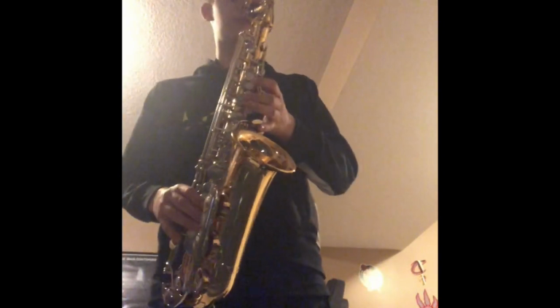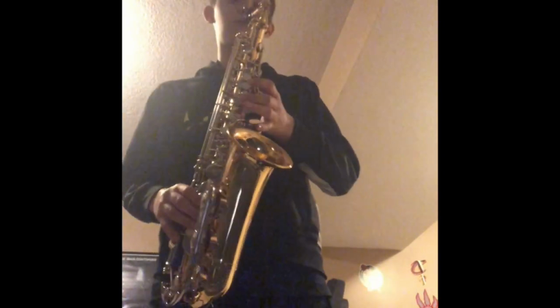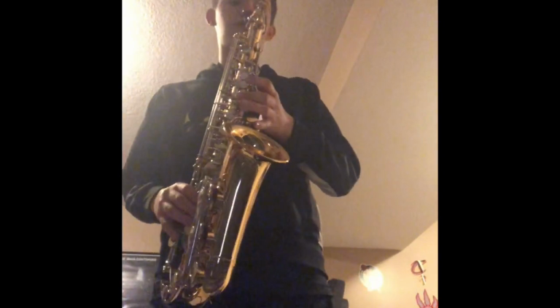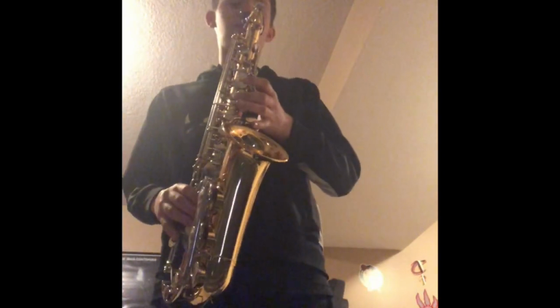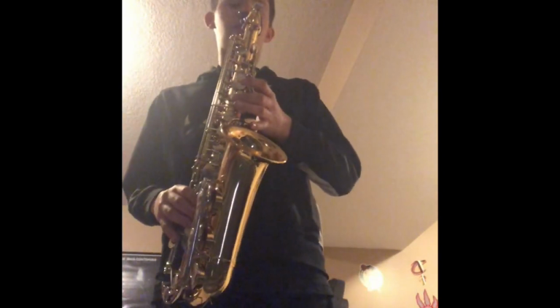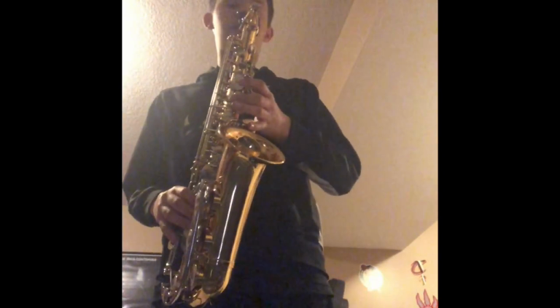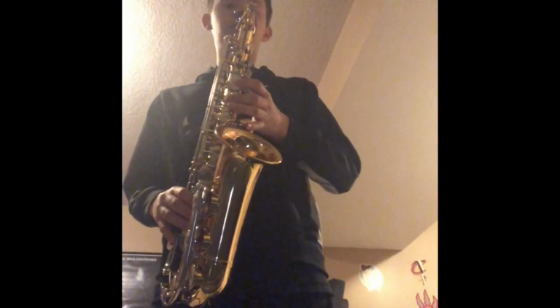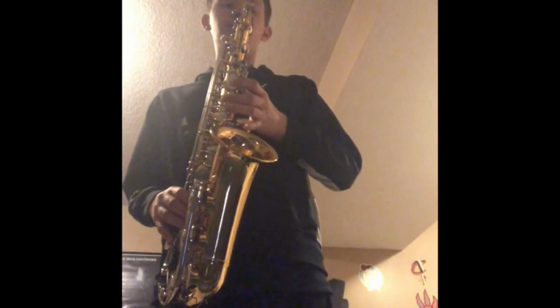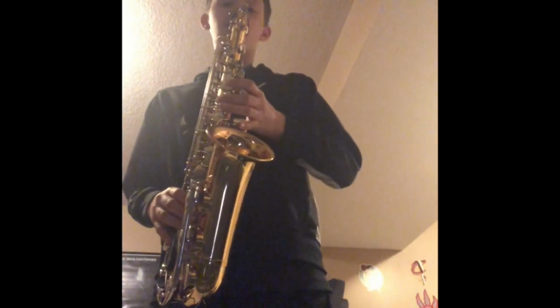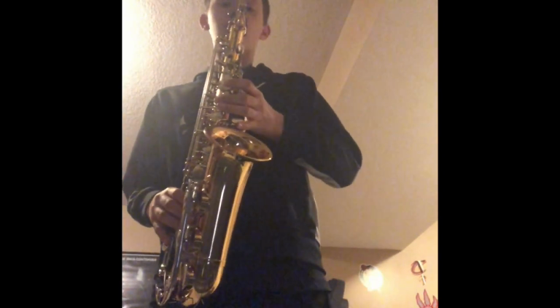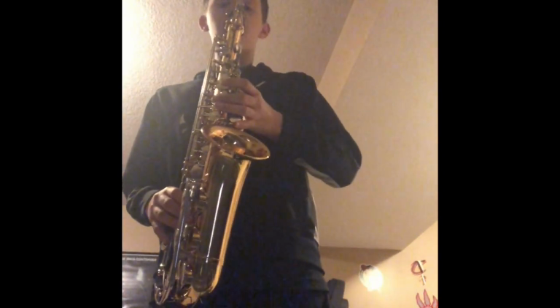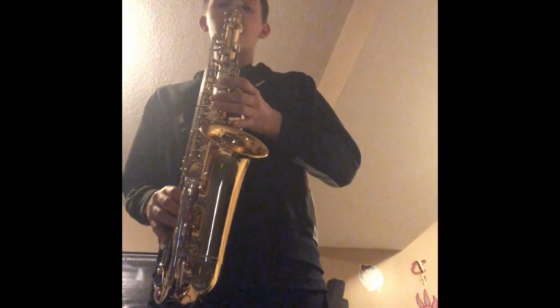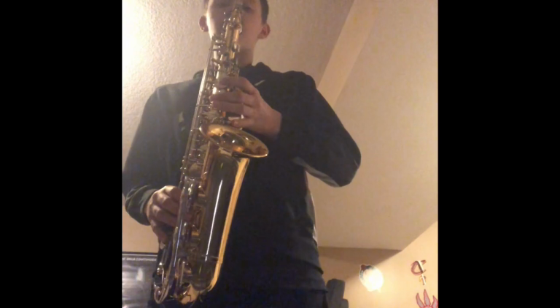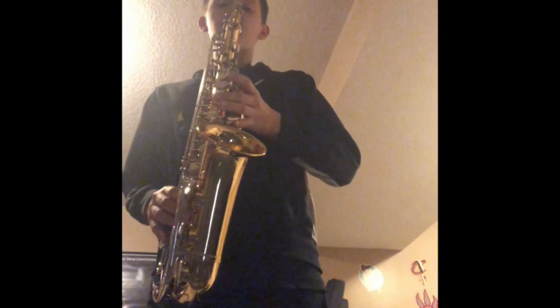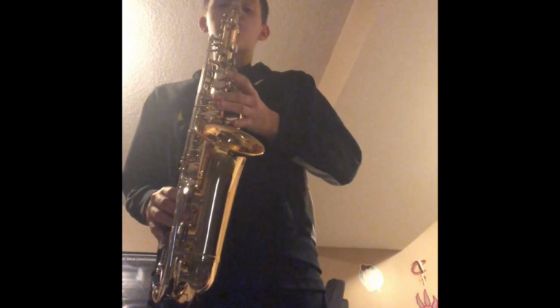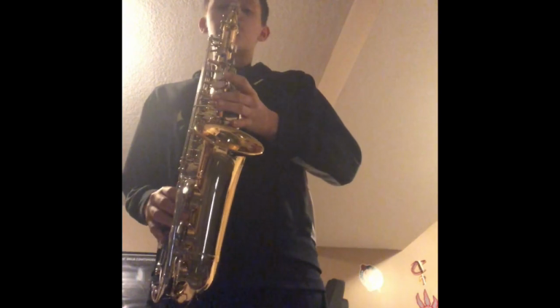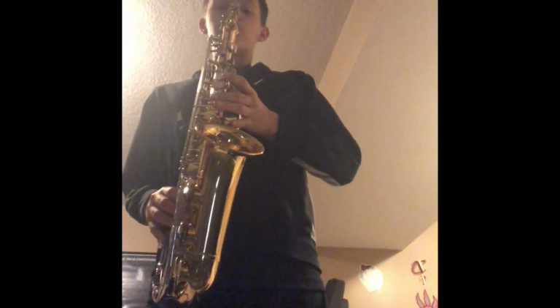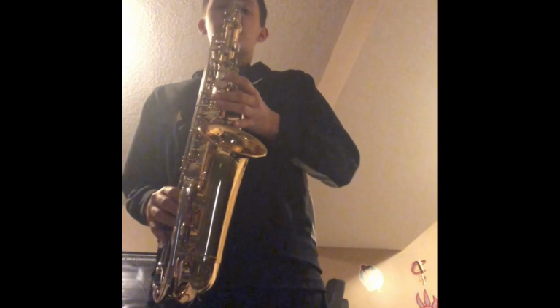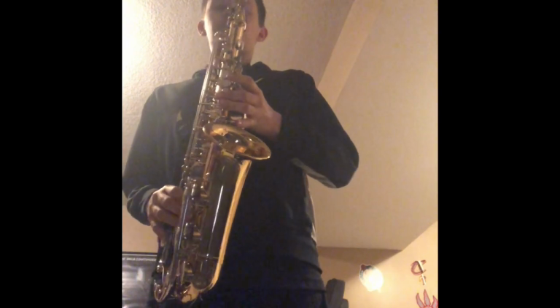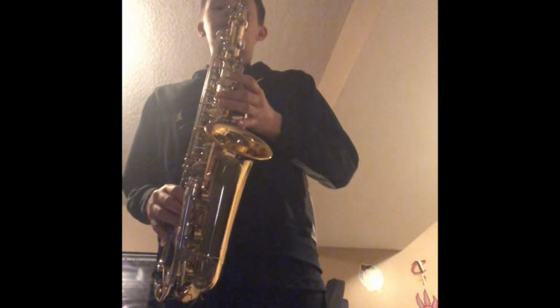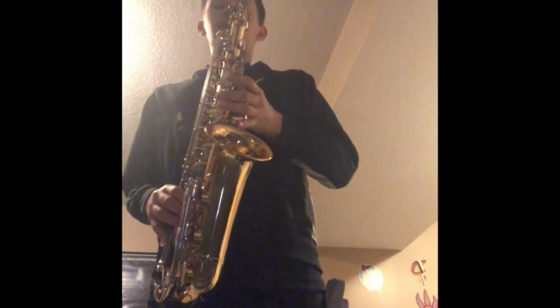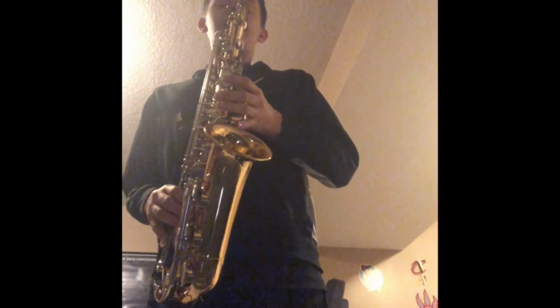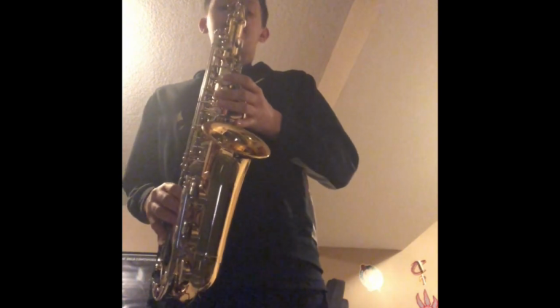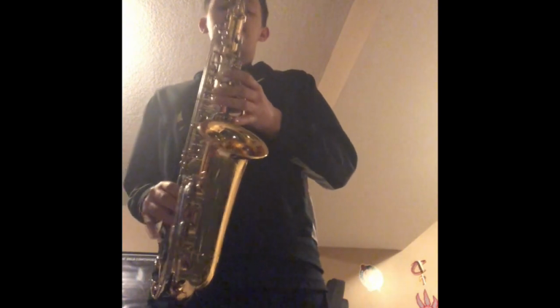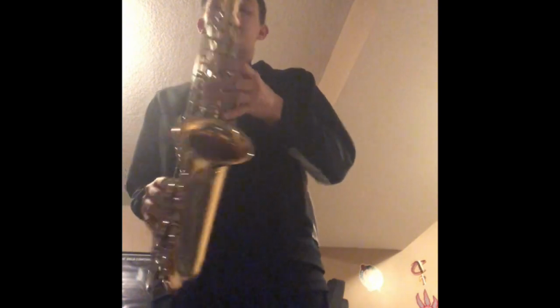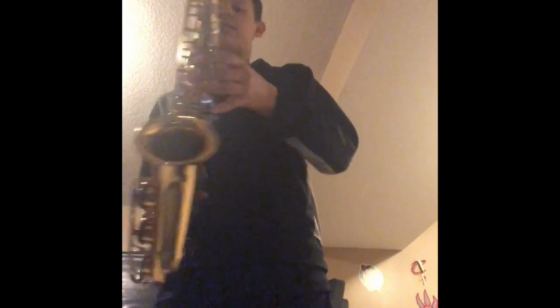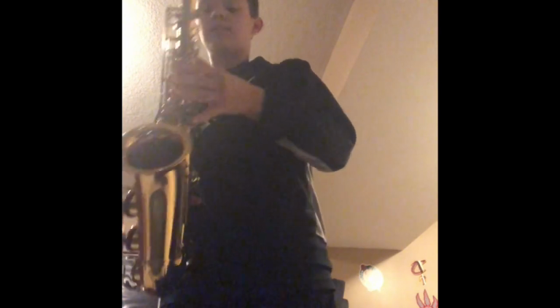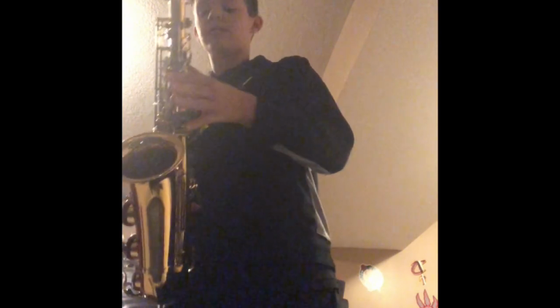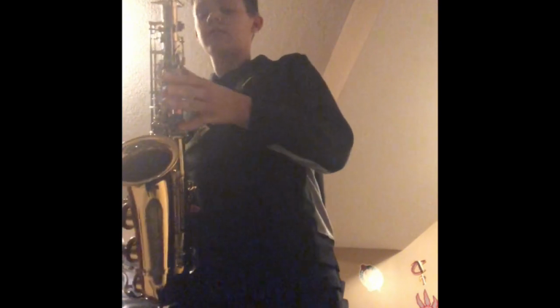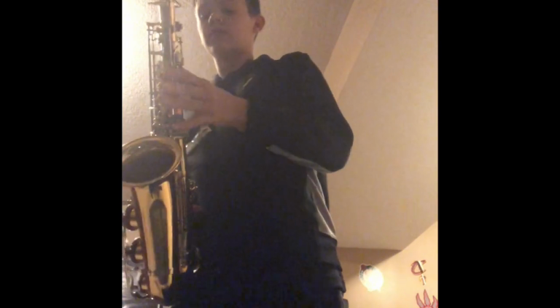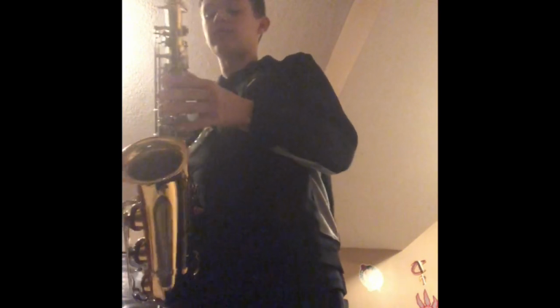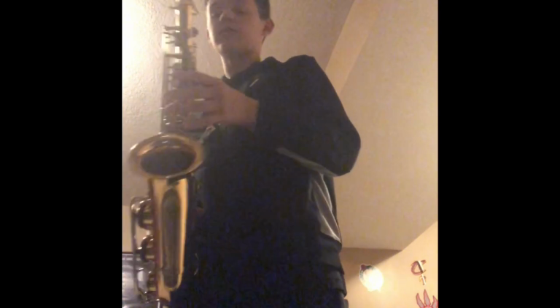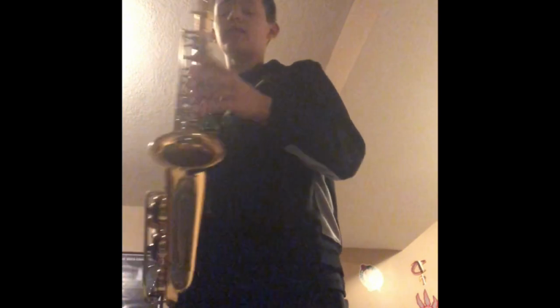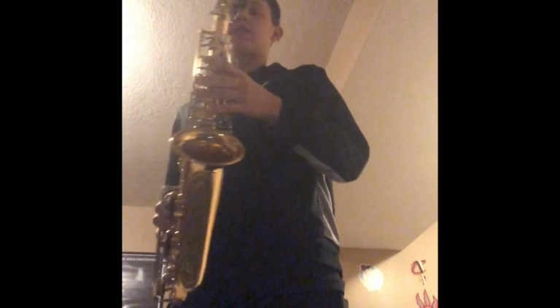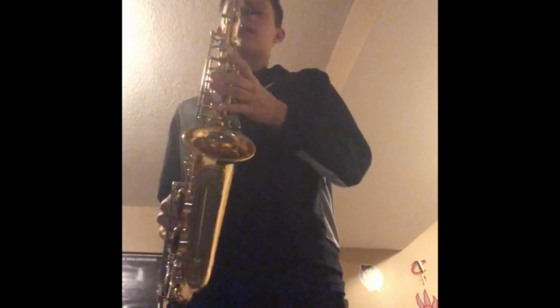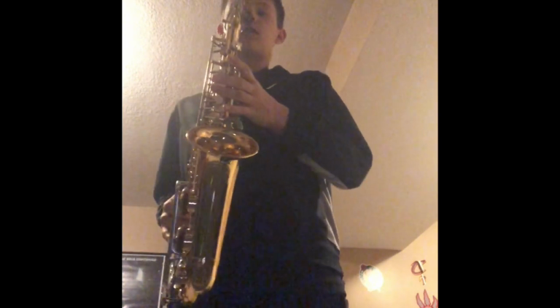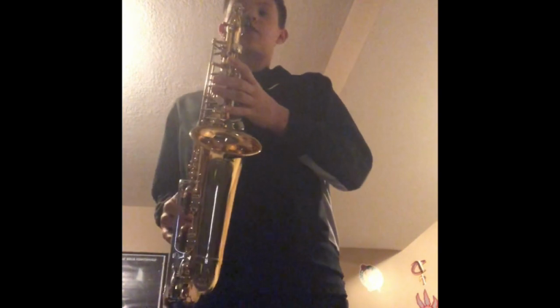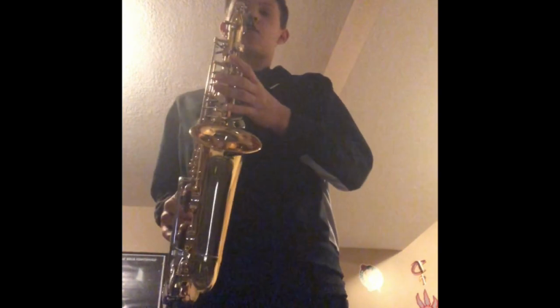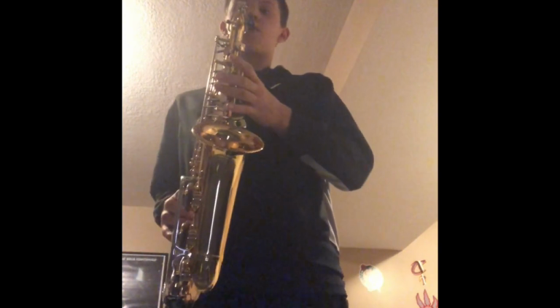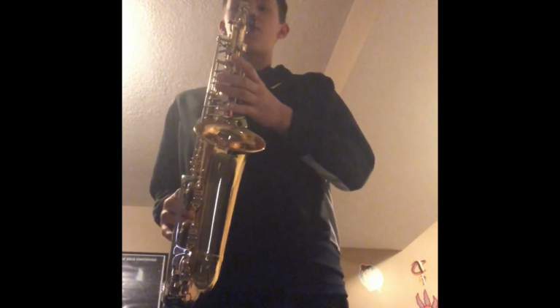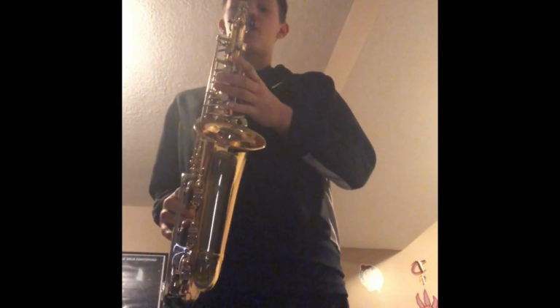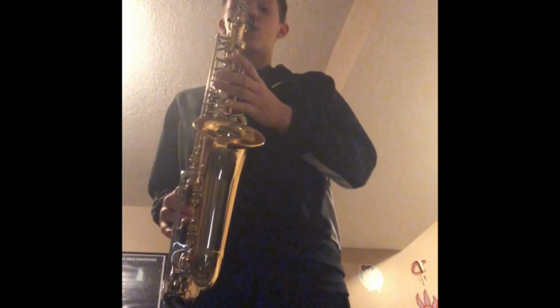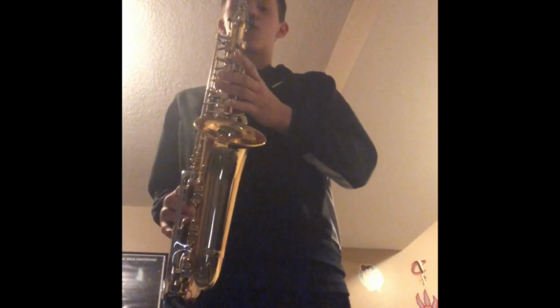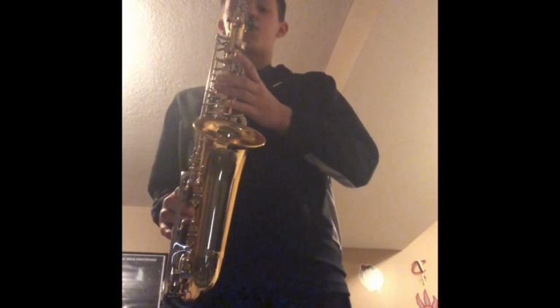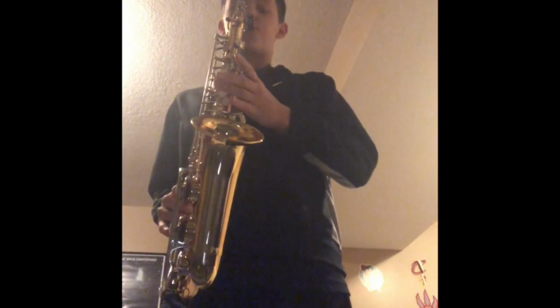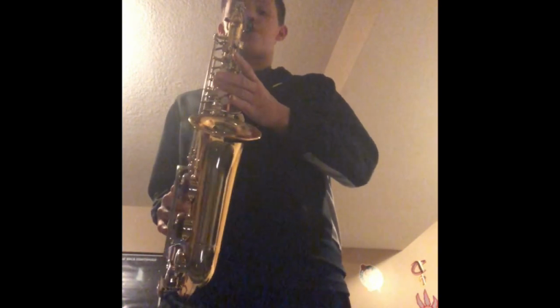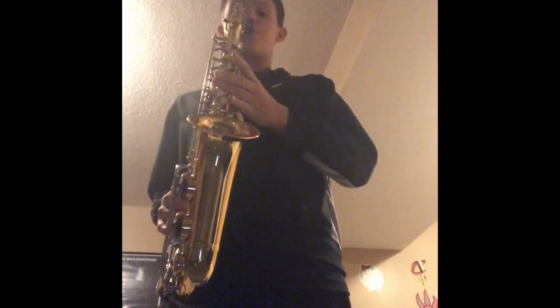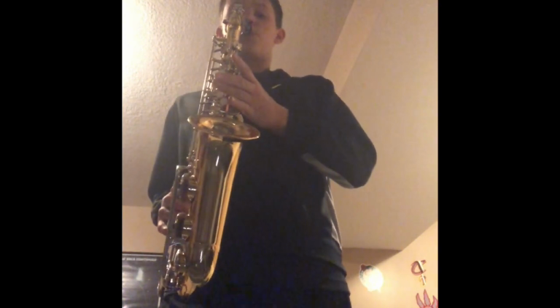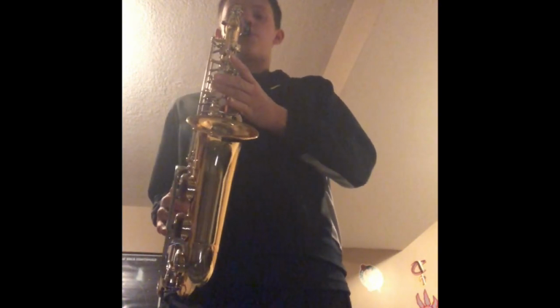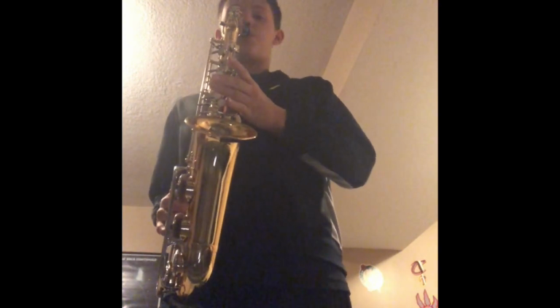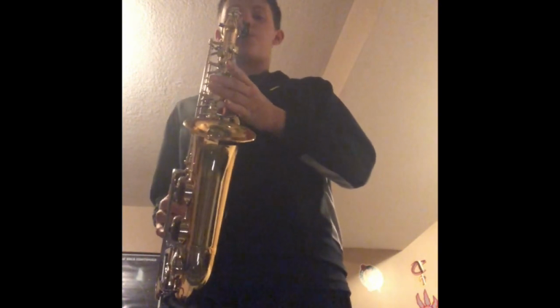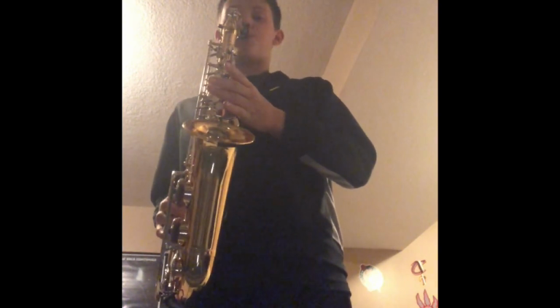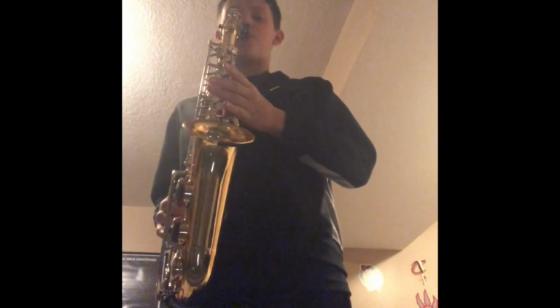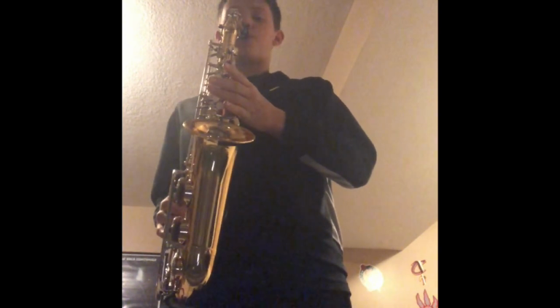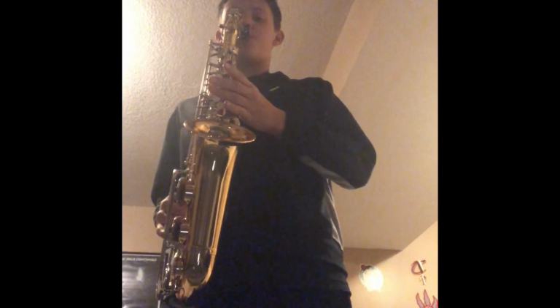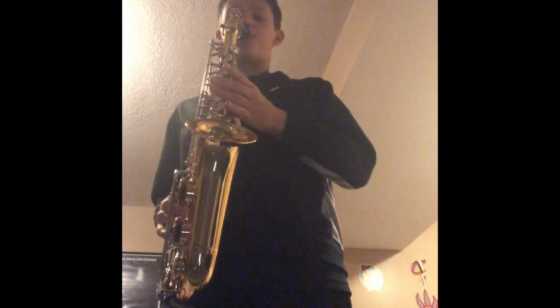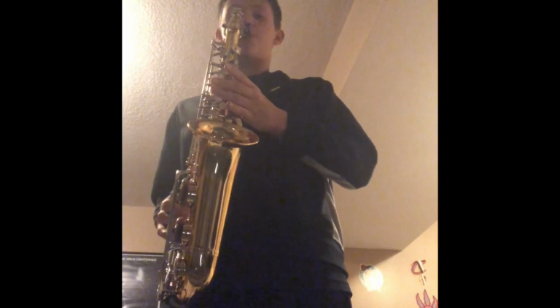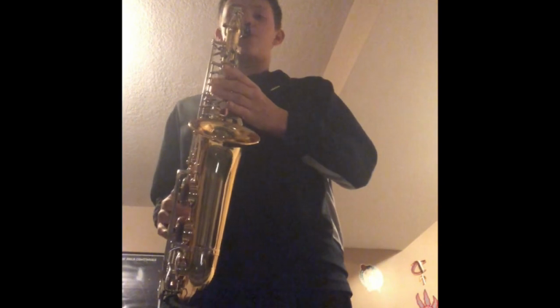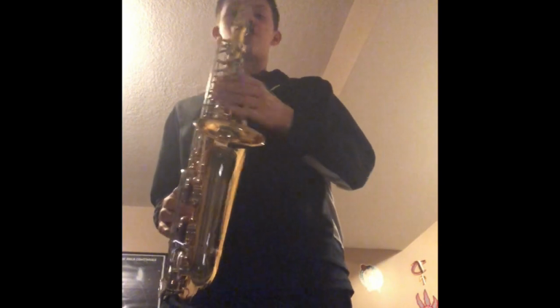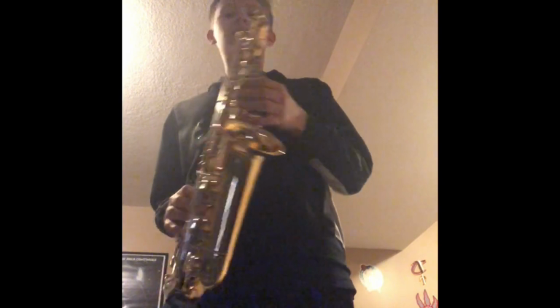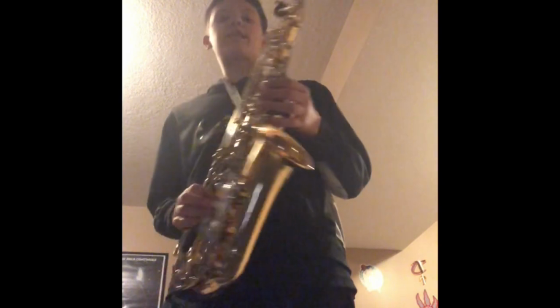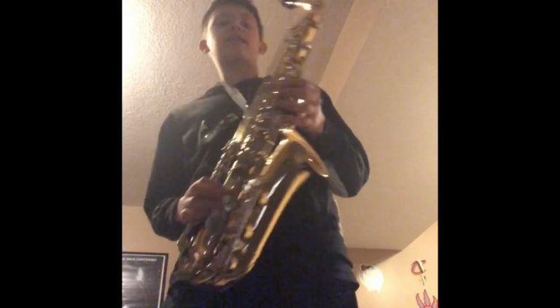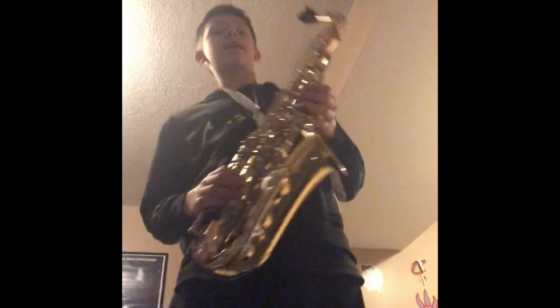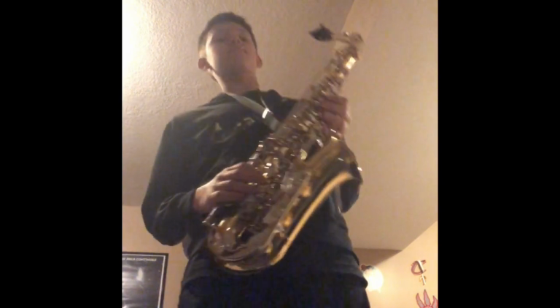So you're gonna start with the D — you're gonna wanna go like a really high D with this thing.